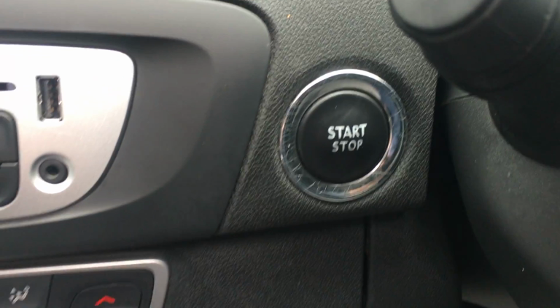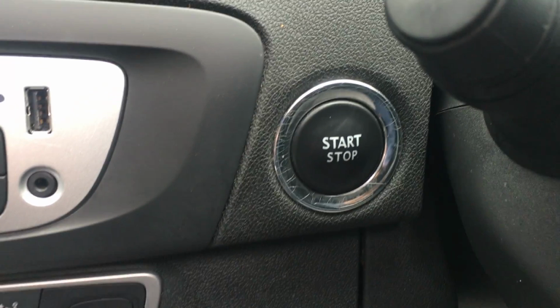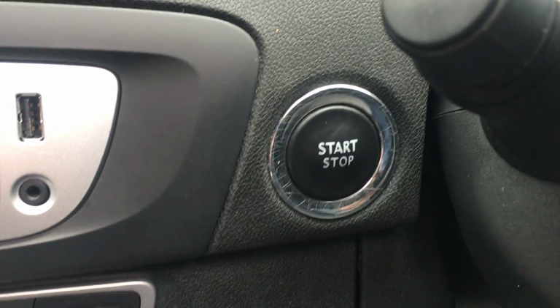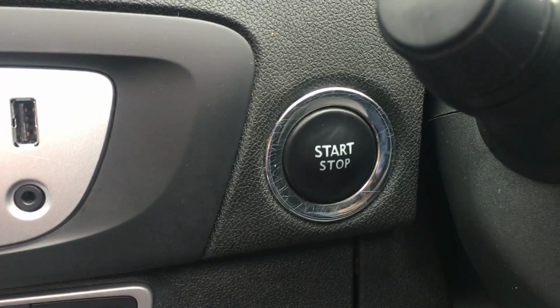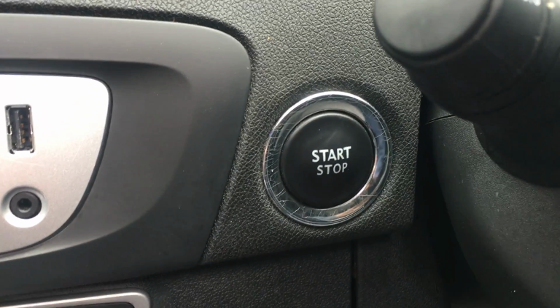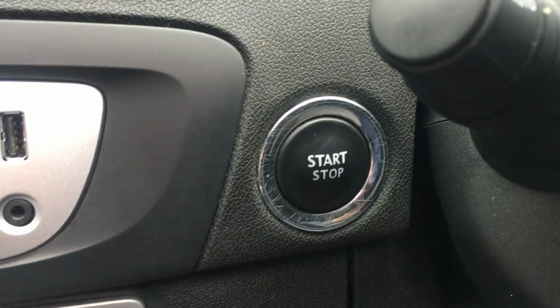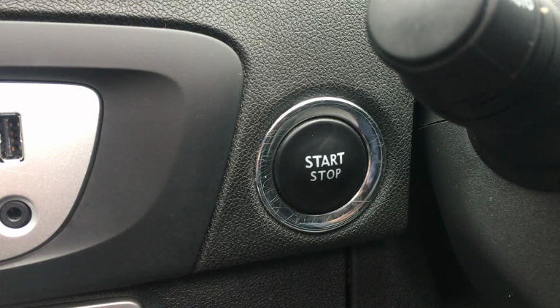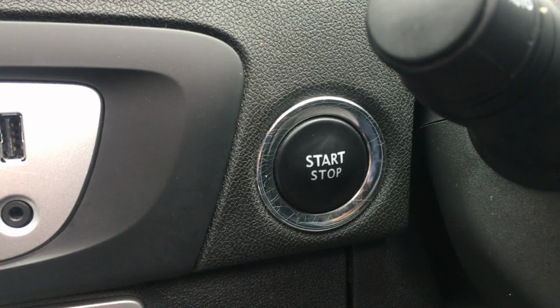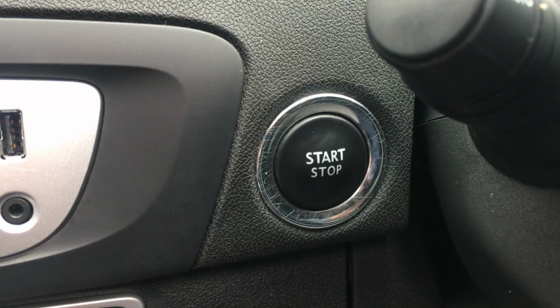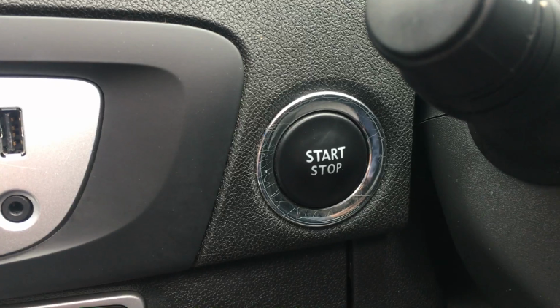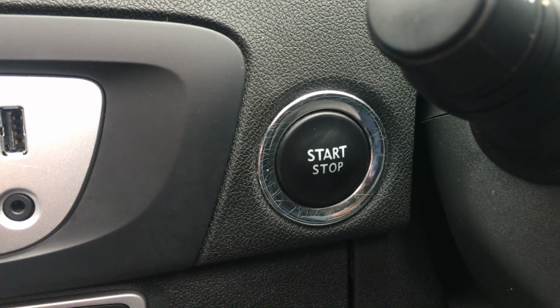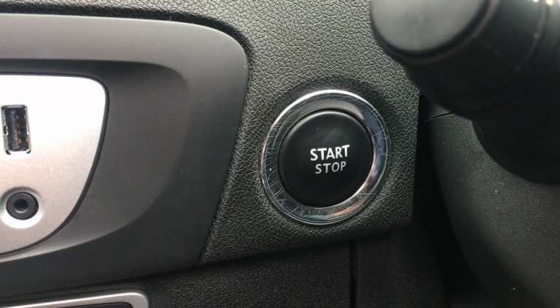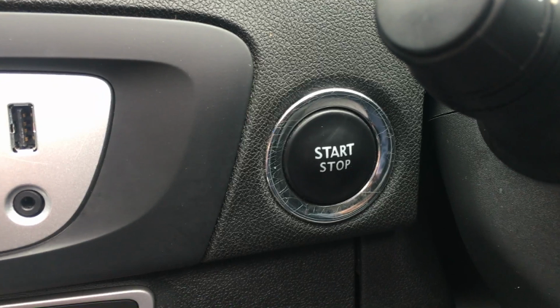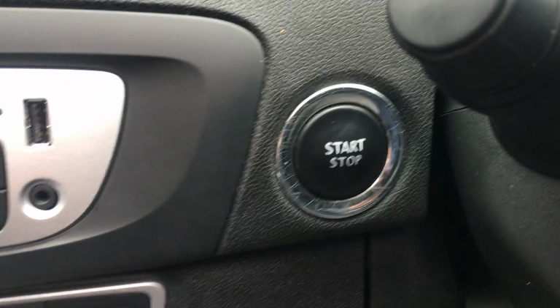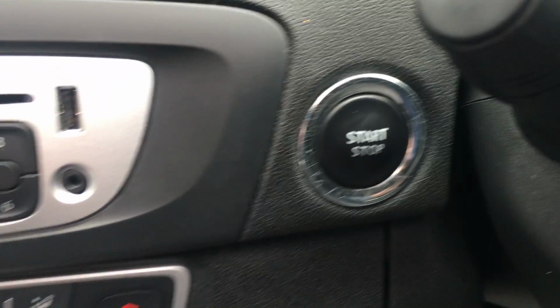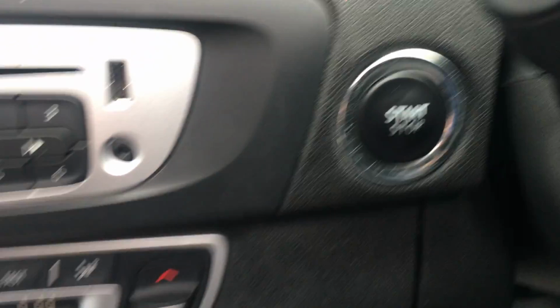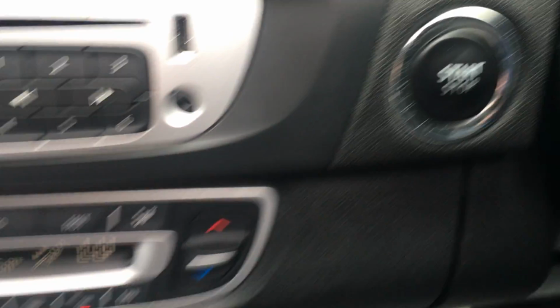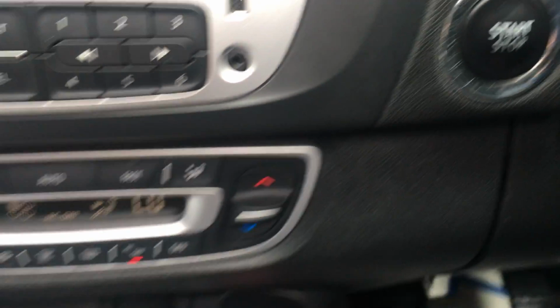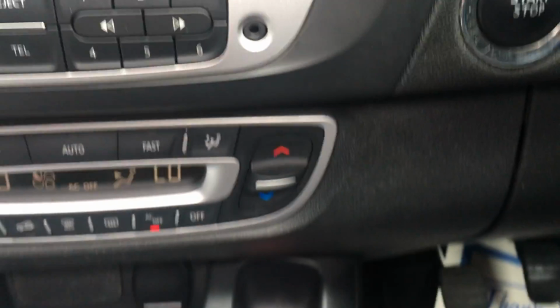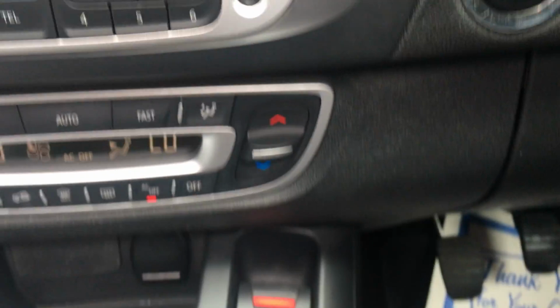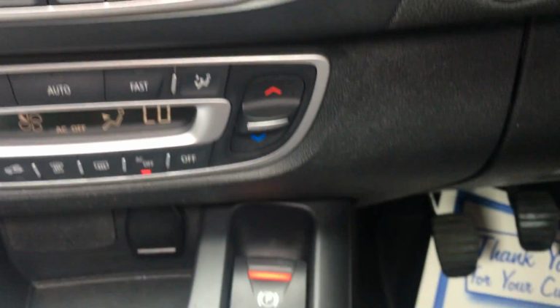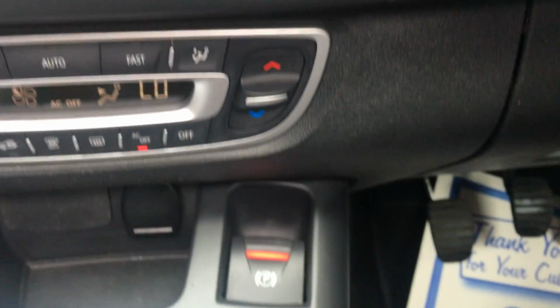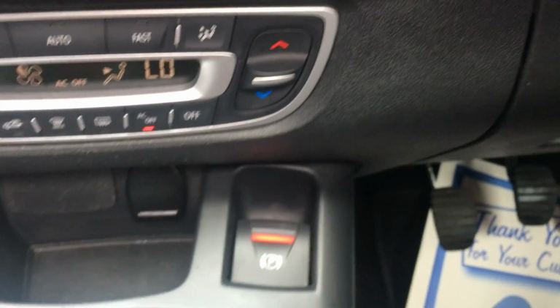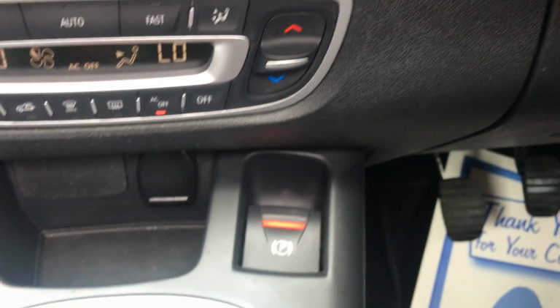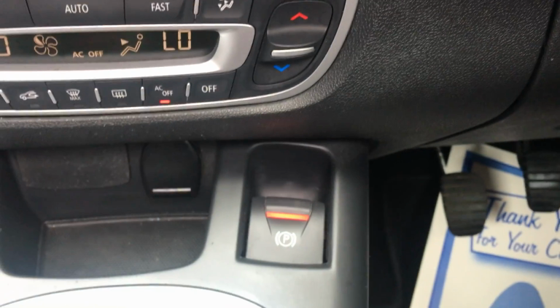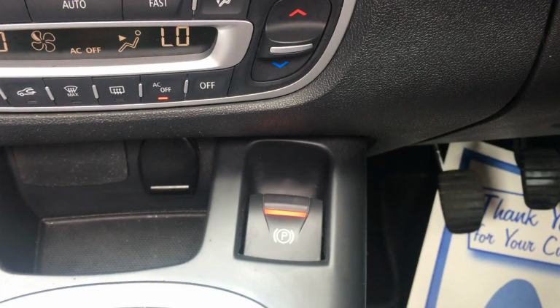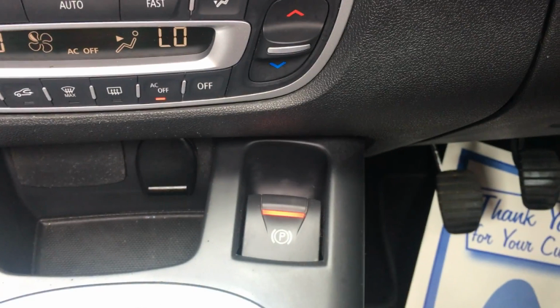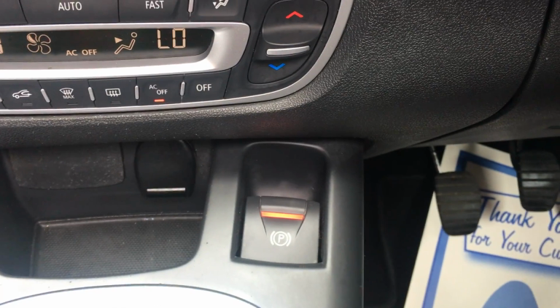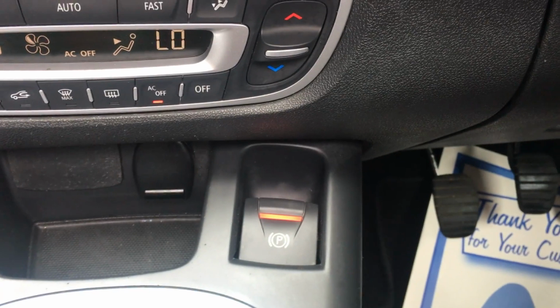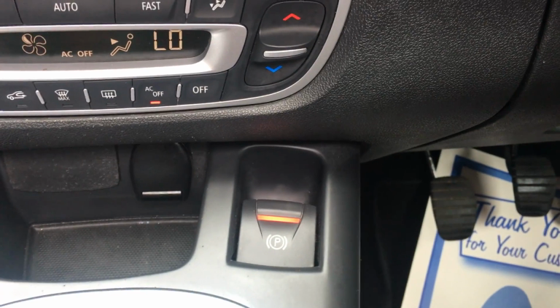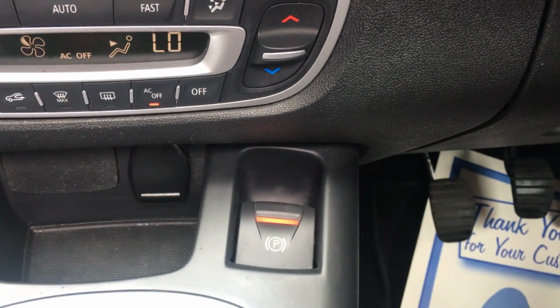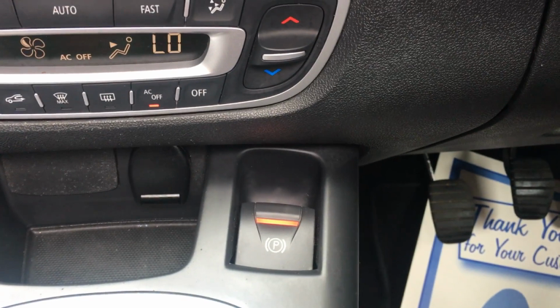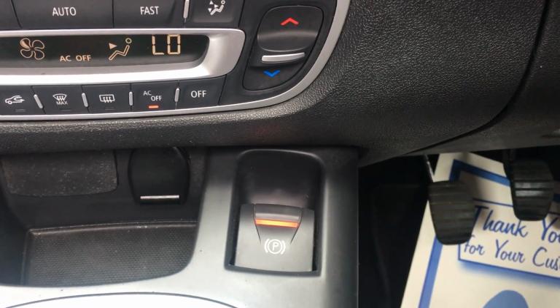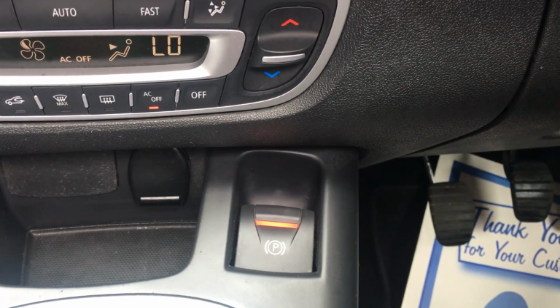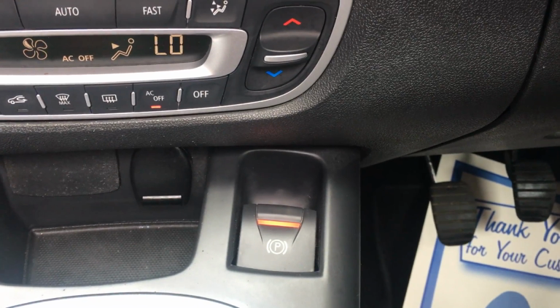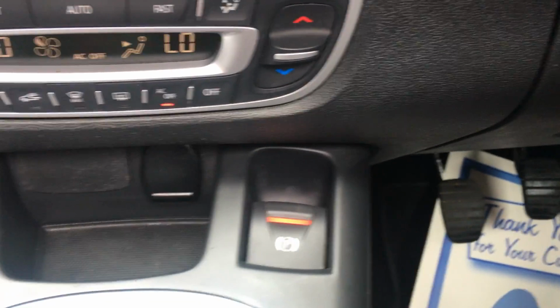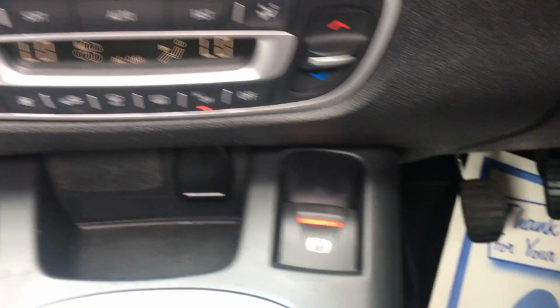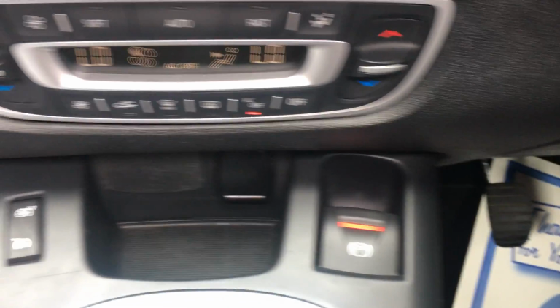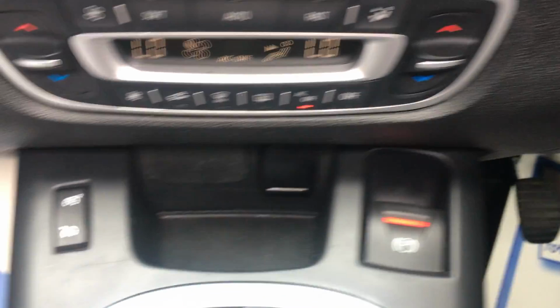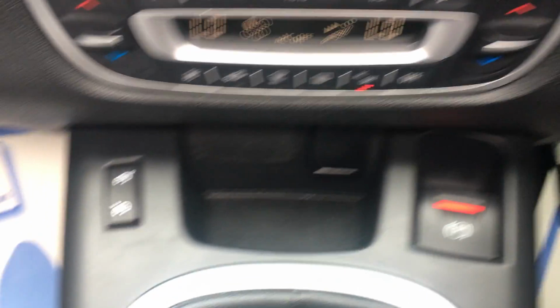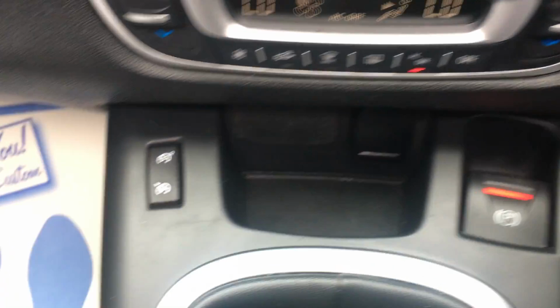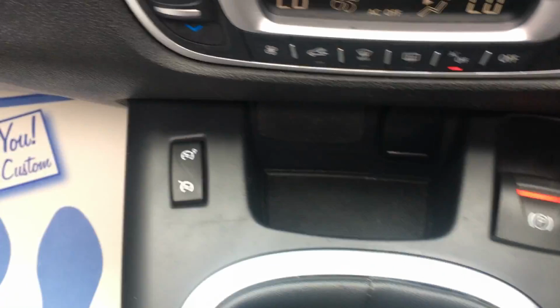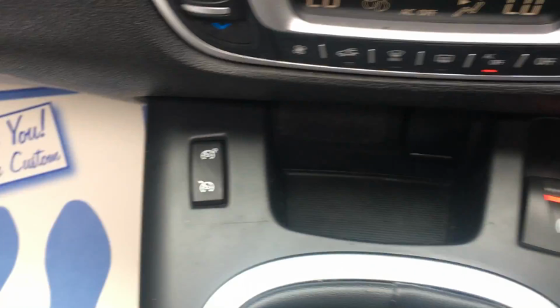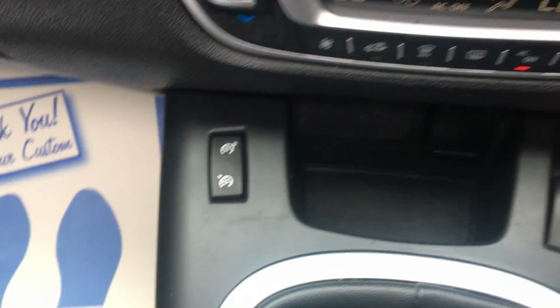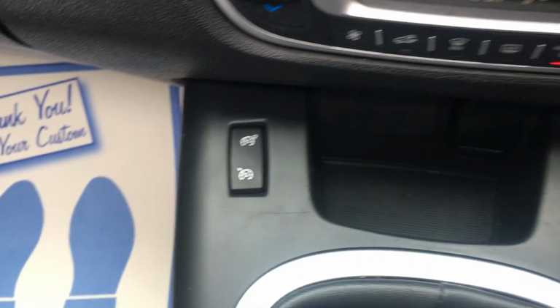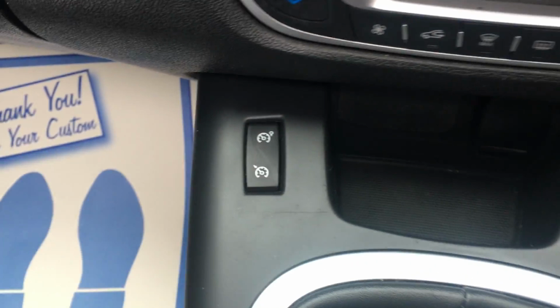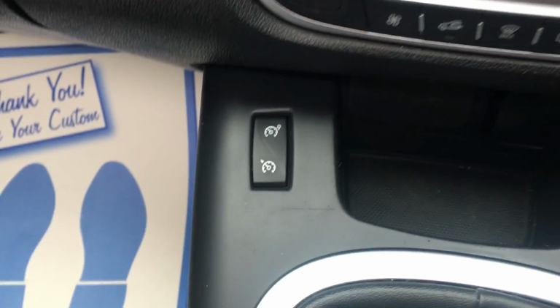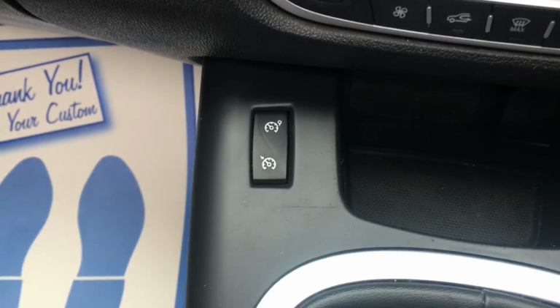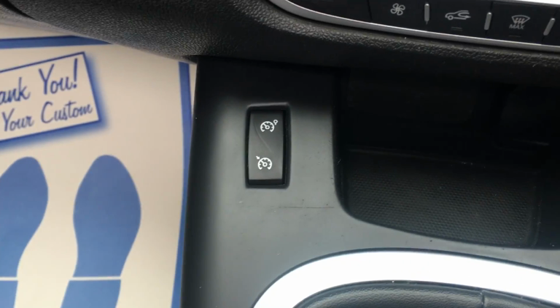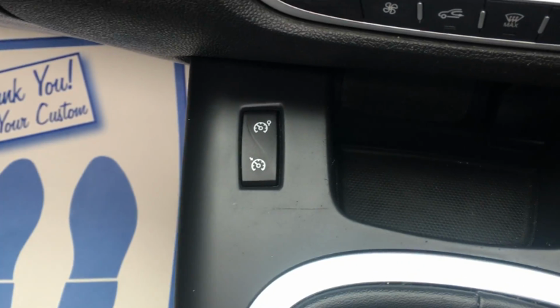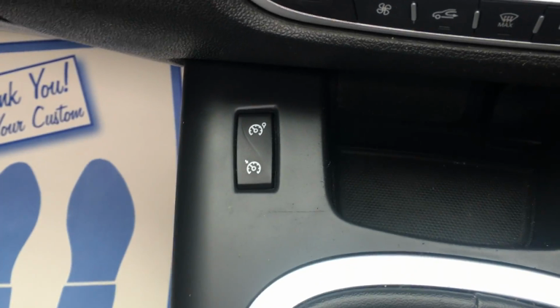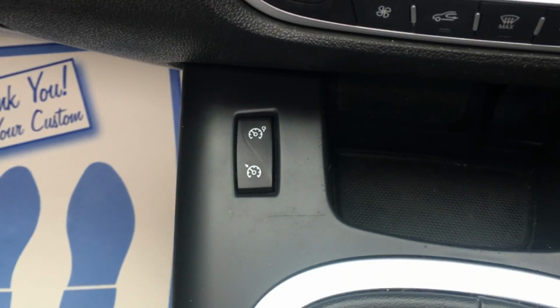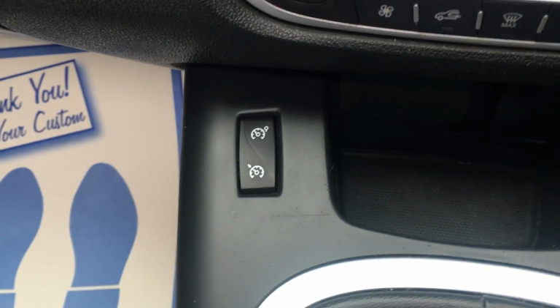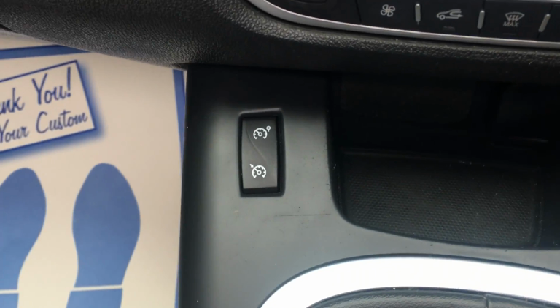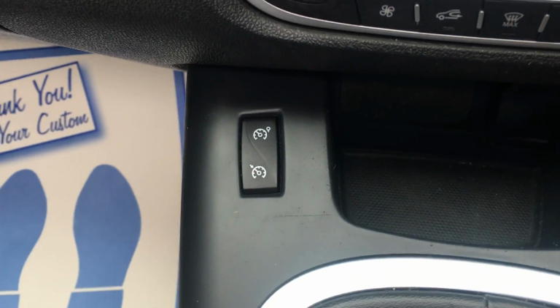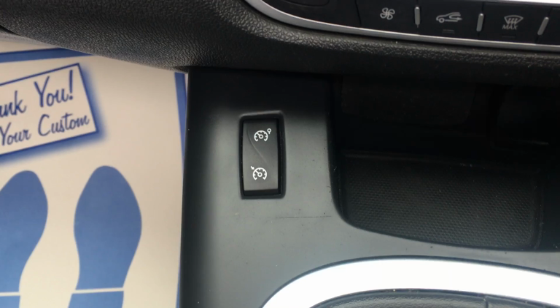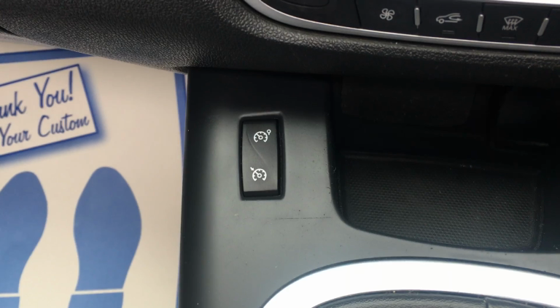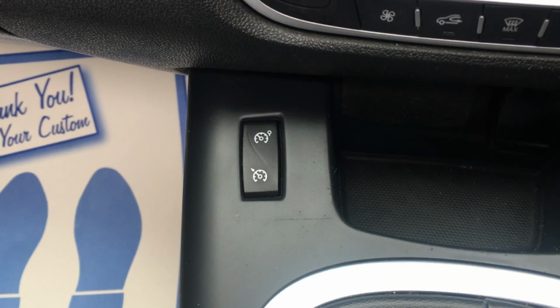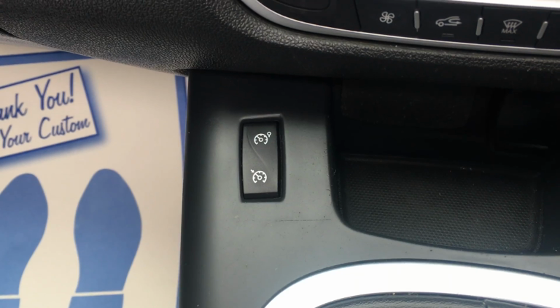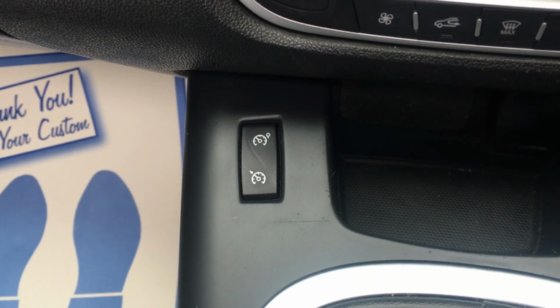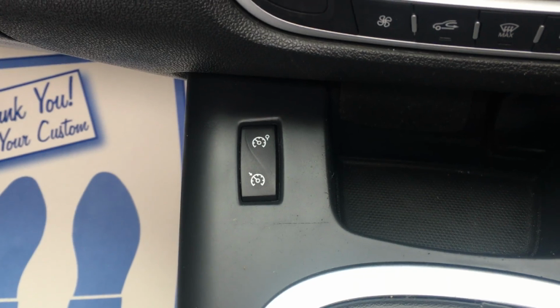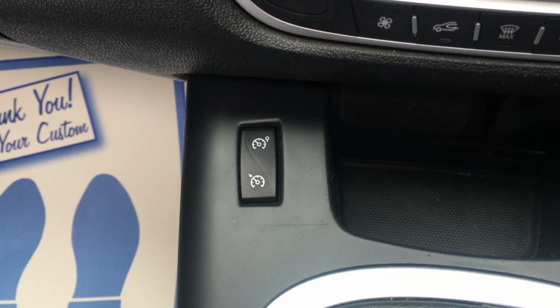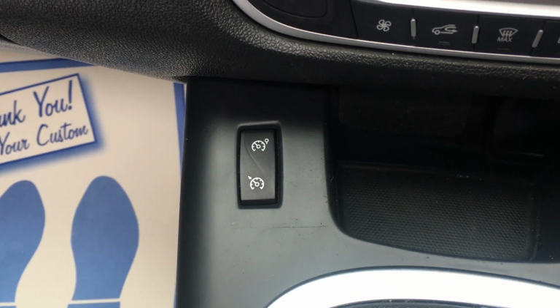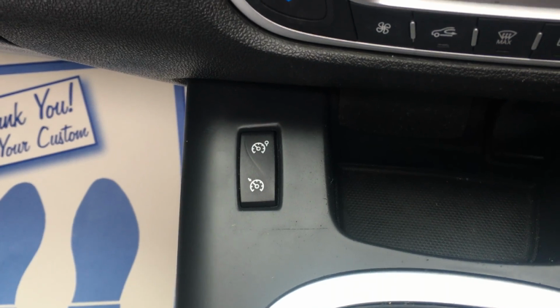Push button start, electric handbrake, cruise control and speed limiter.